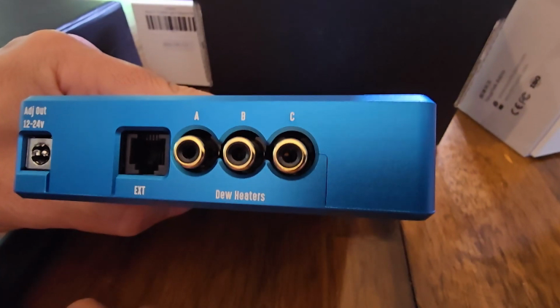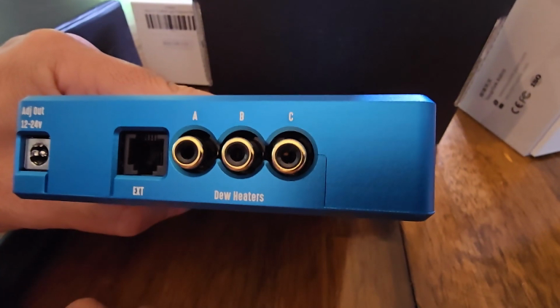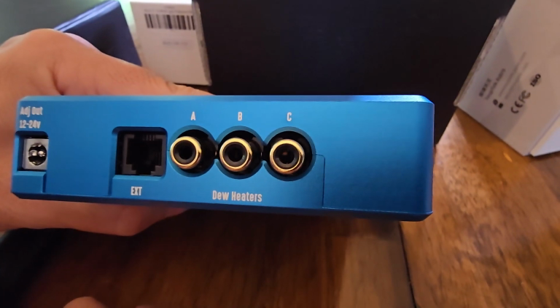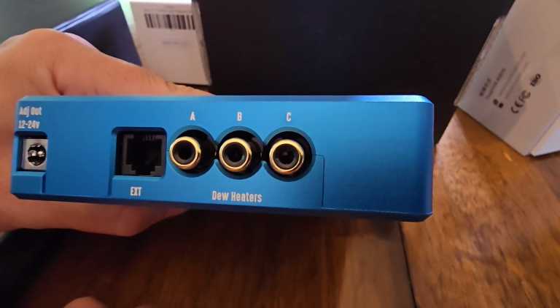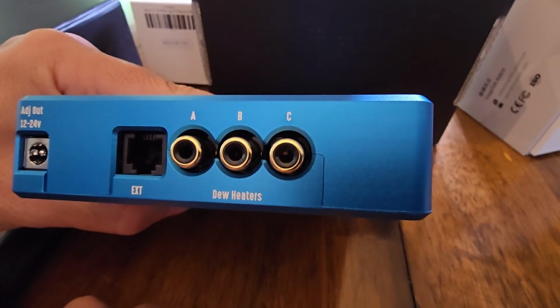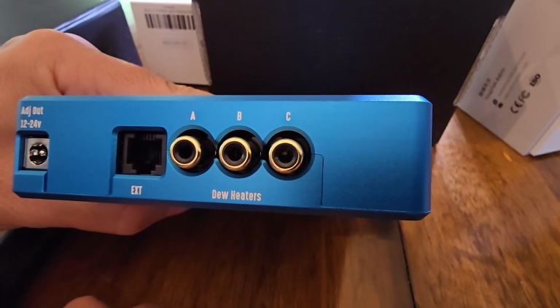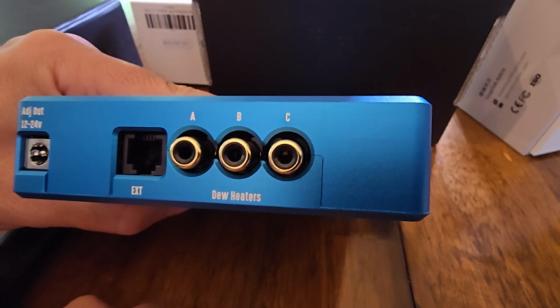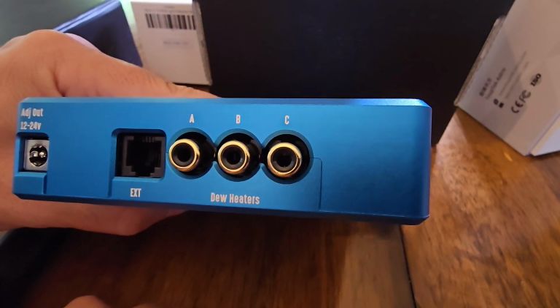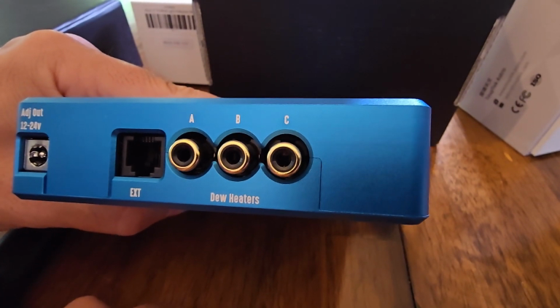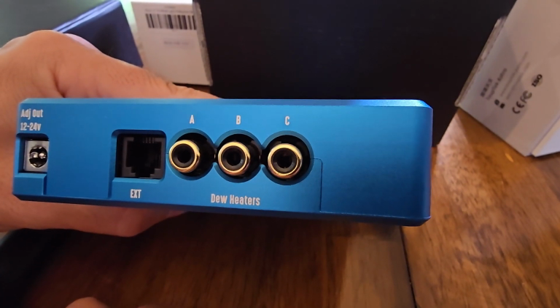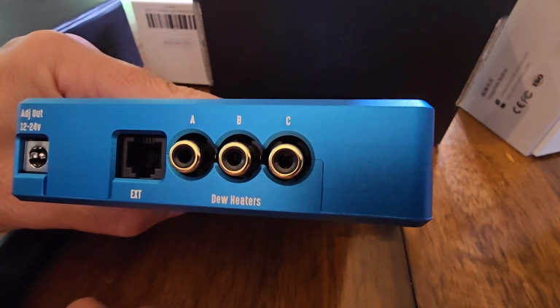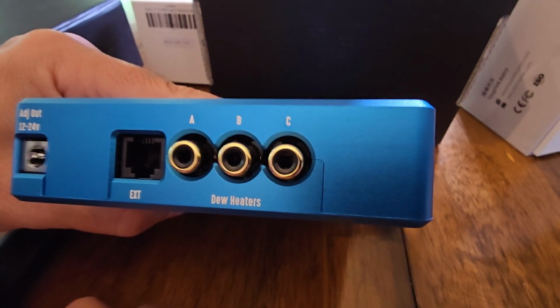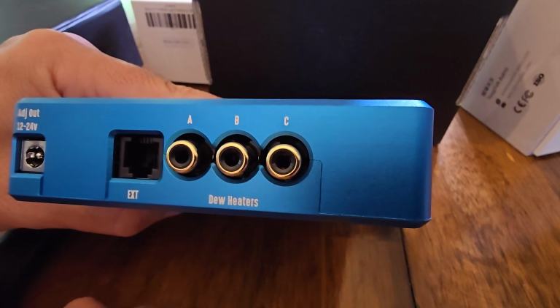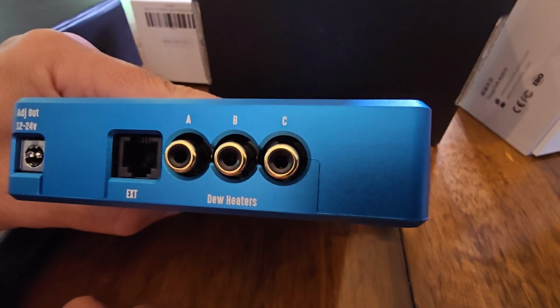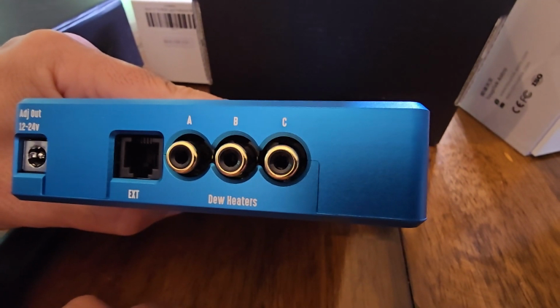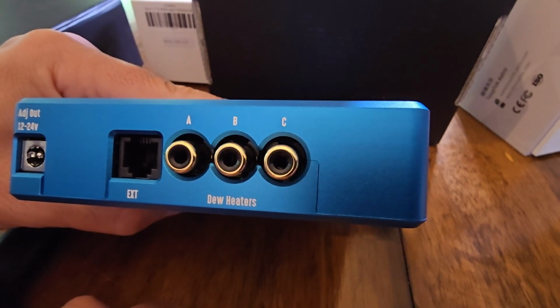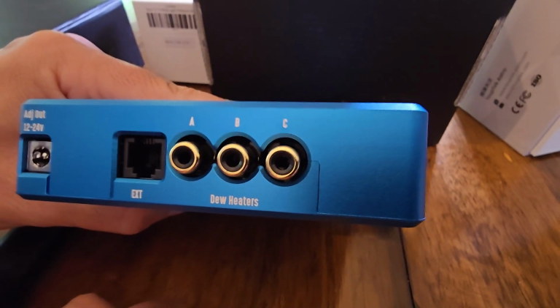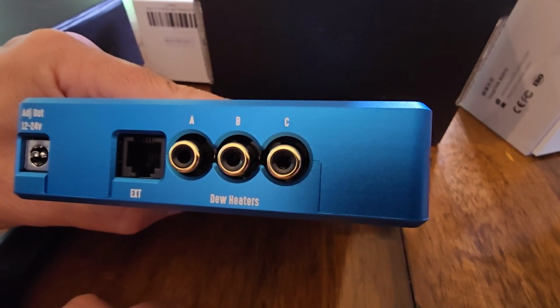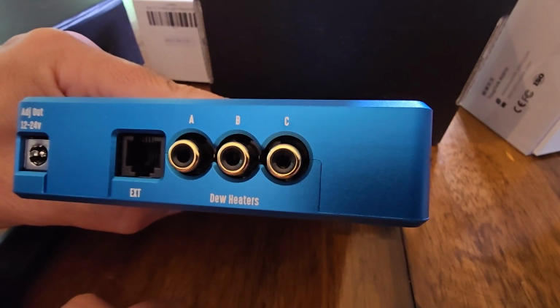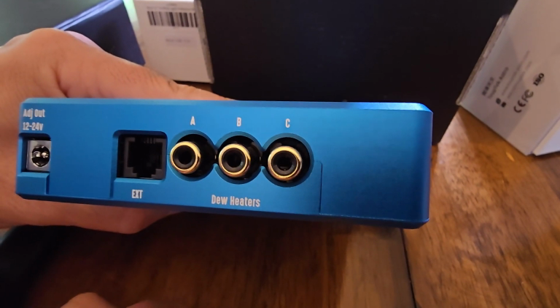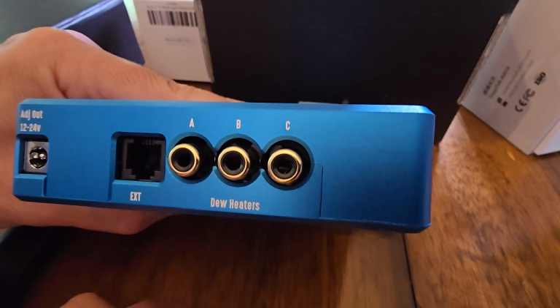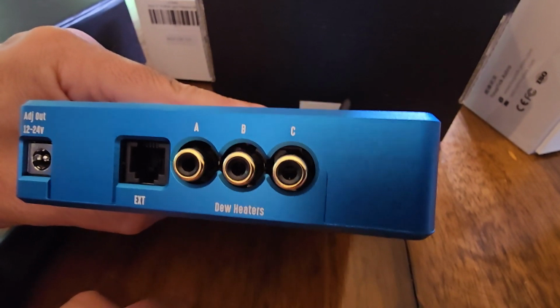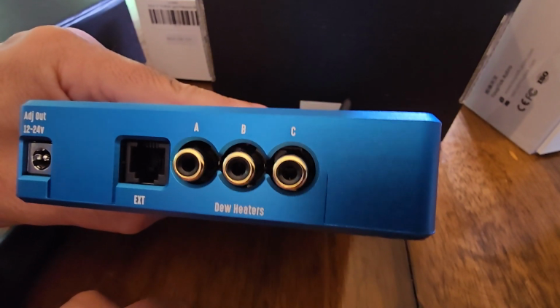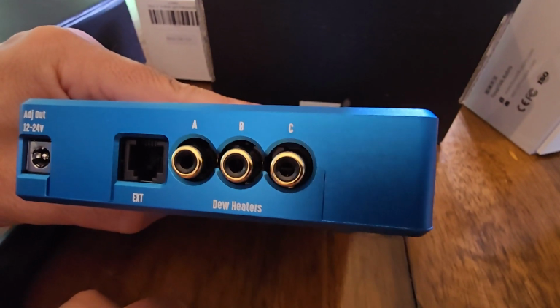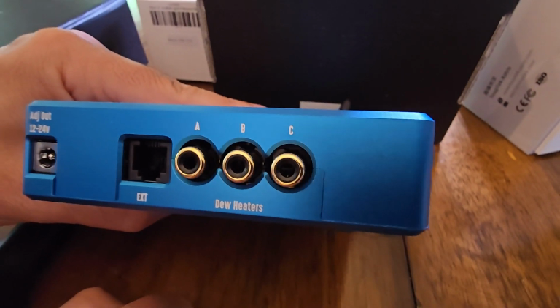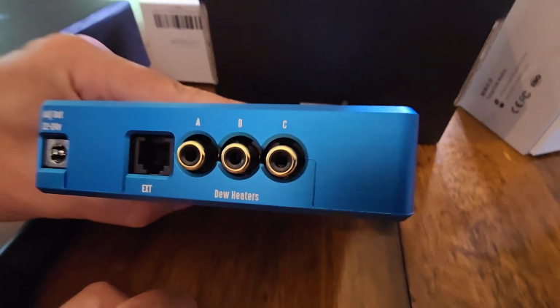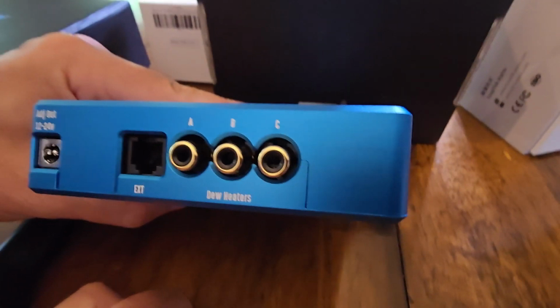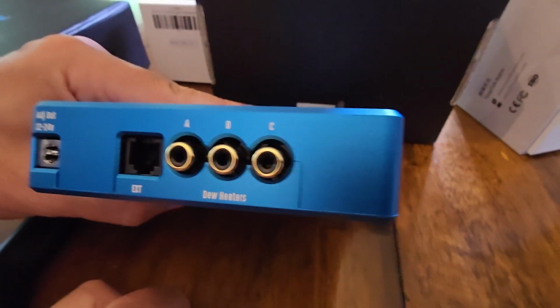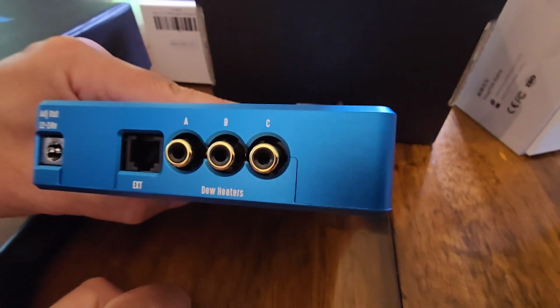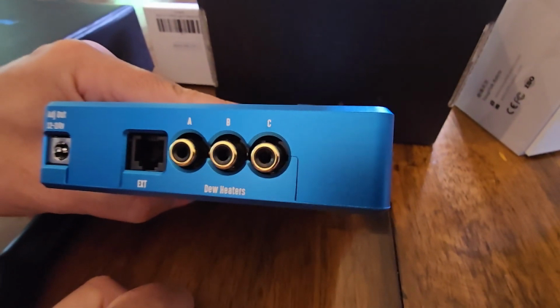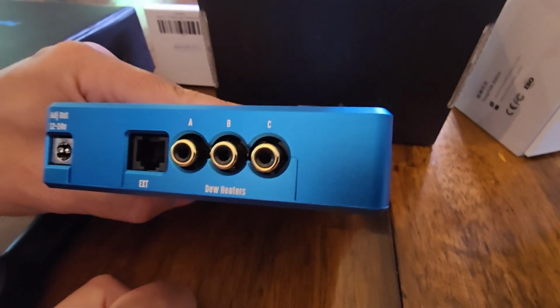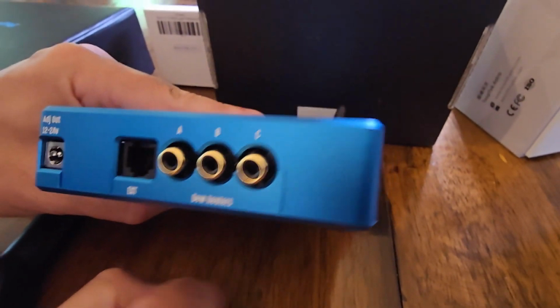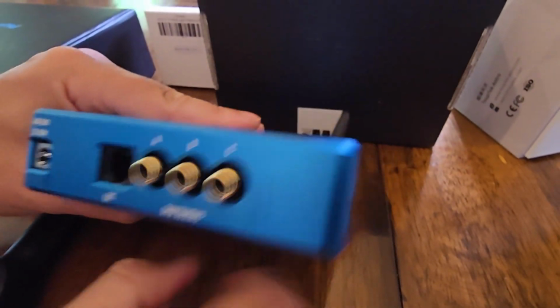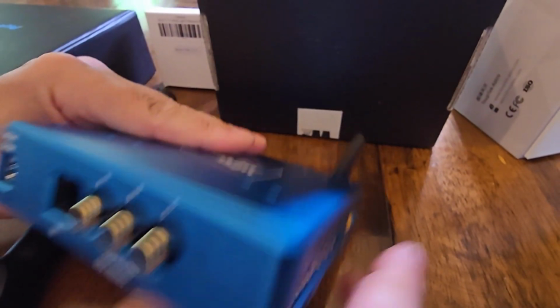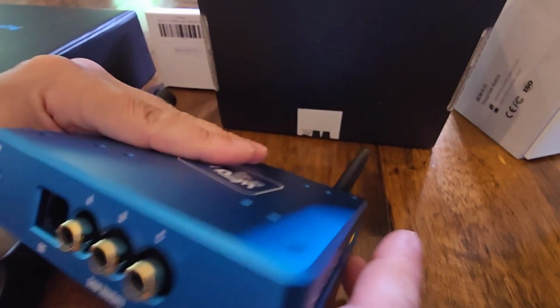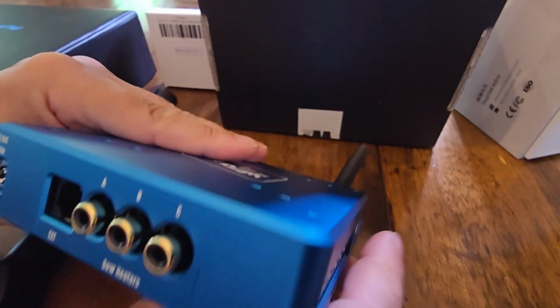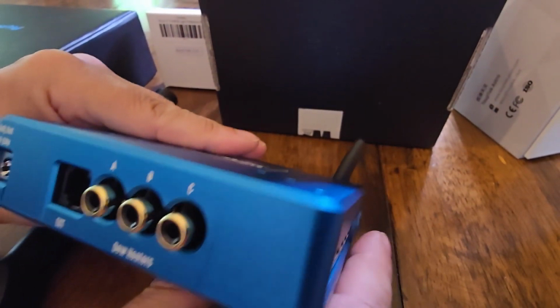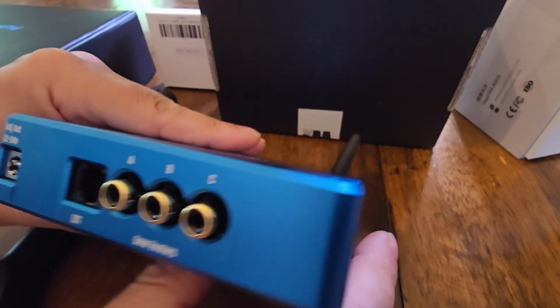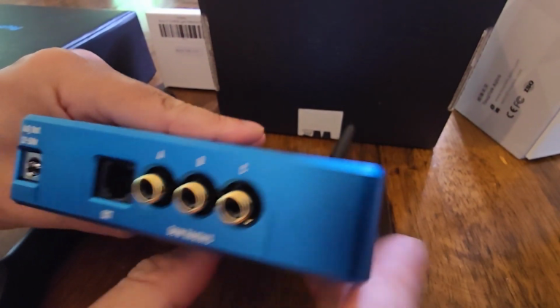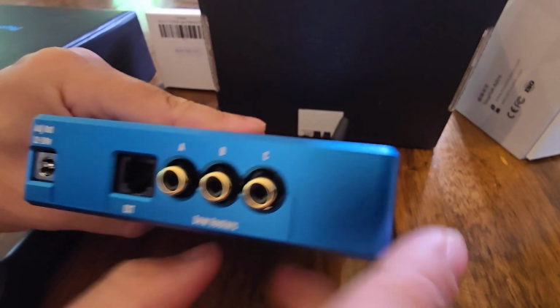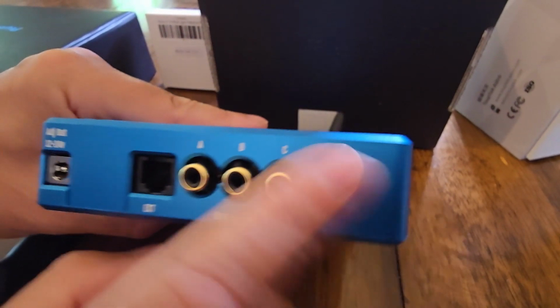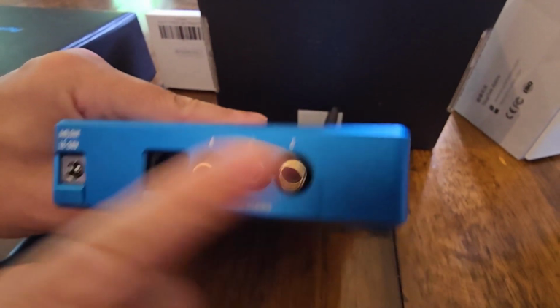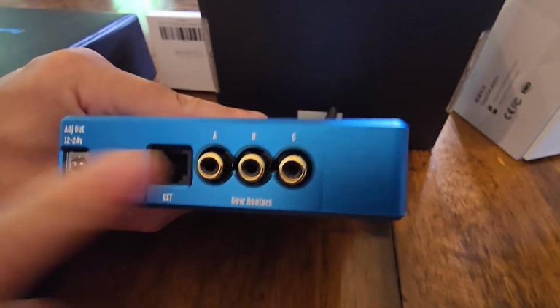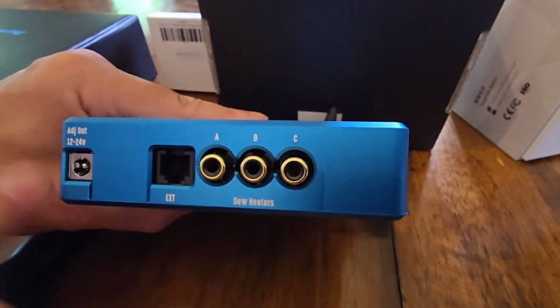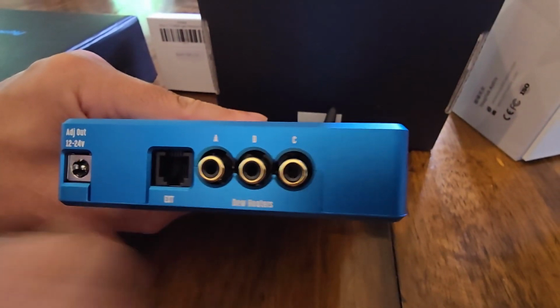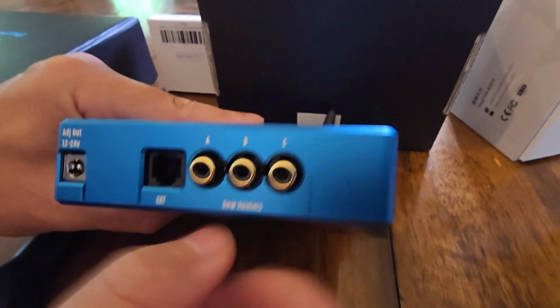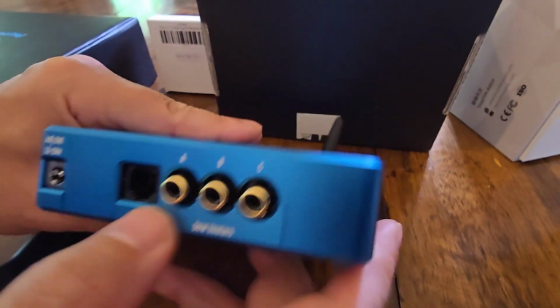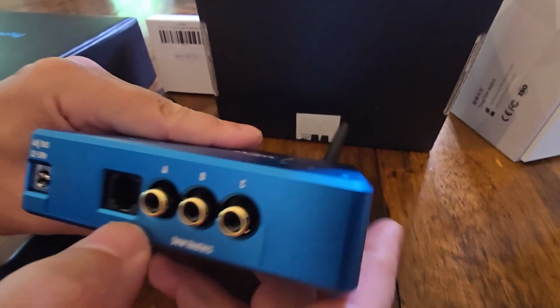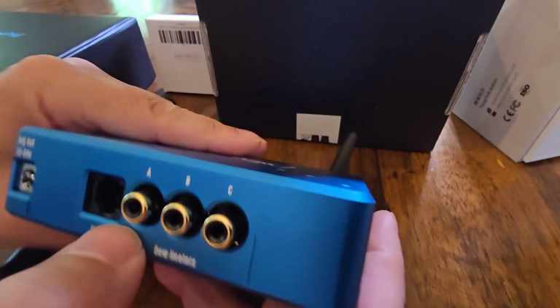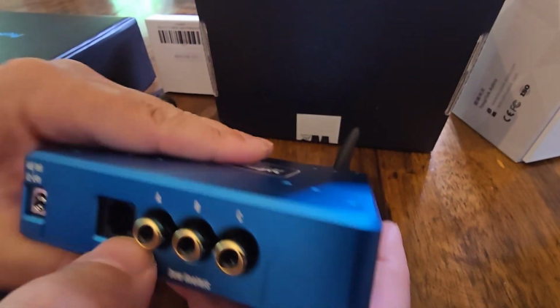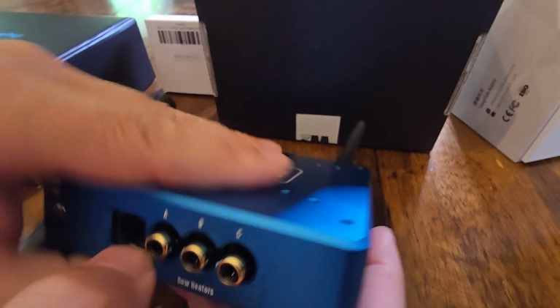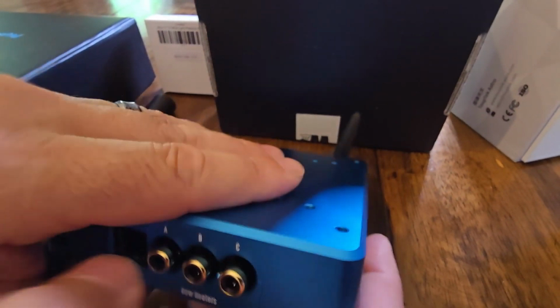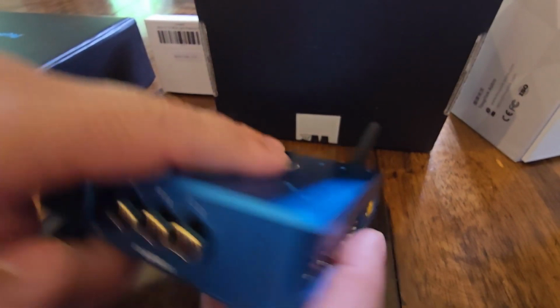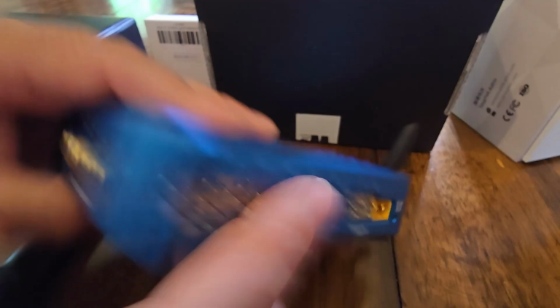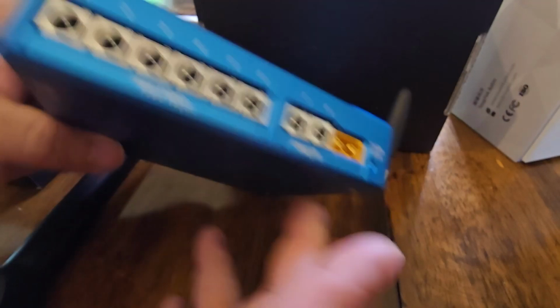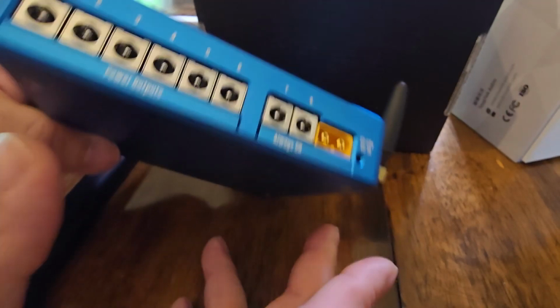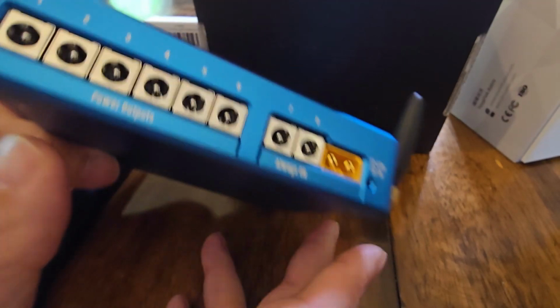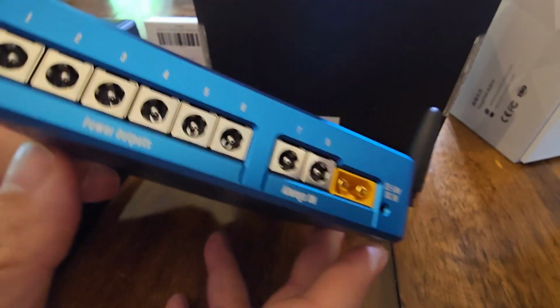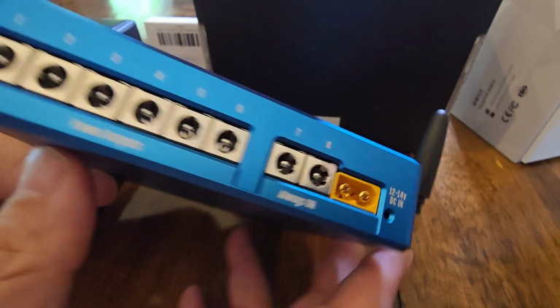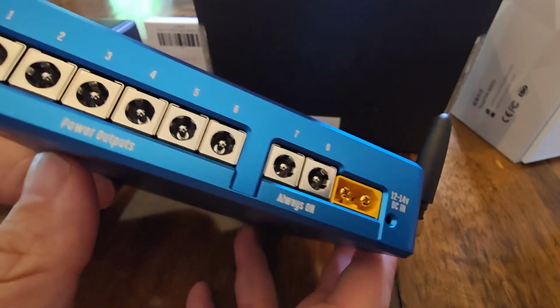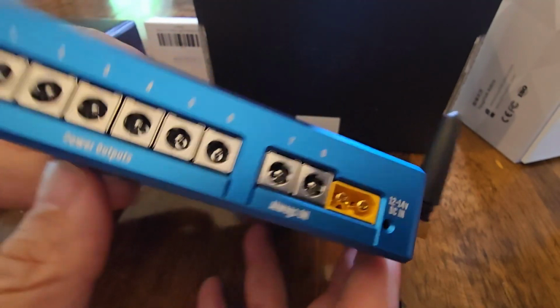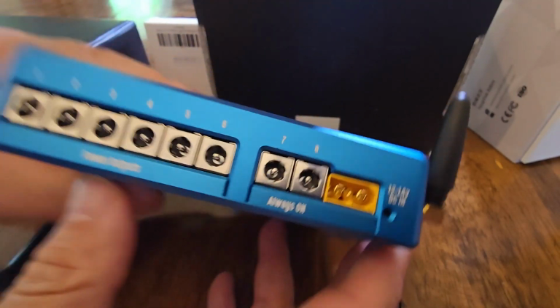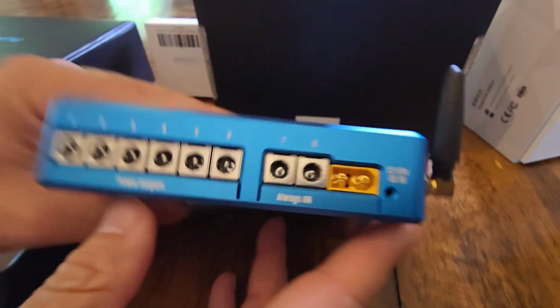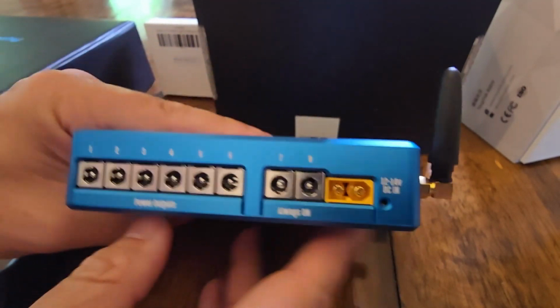Dew heaters A, B, and C — three of them. That's good. That's it for this side.